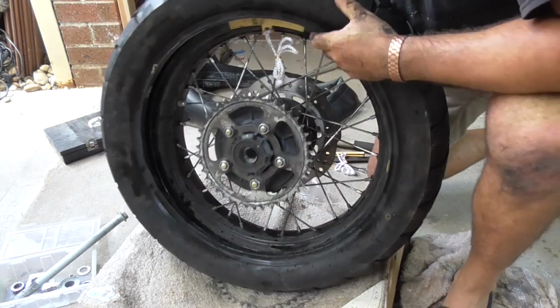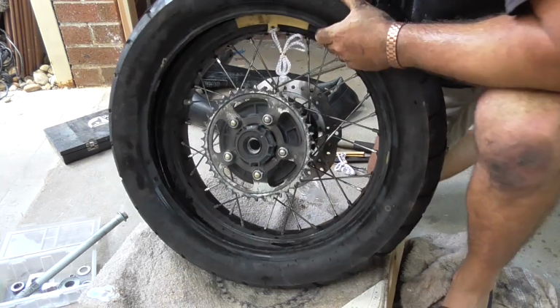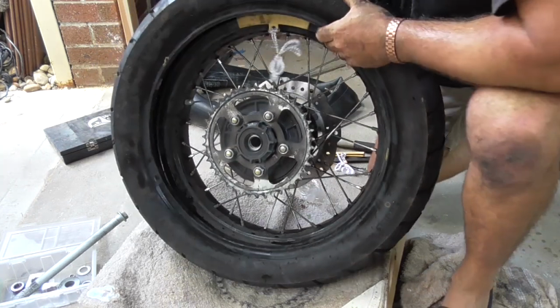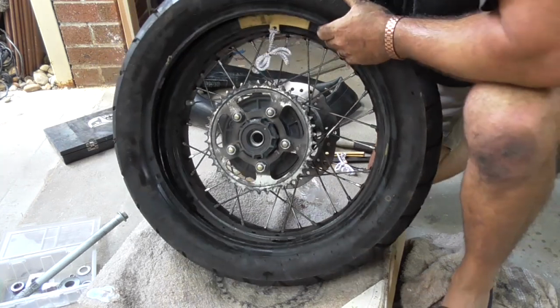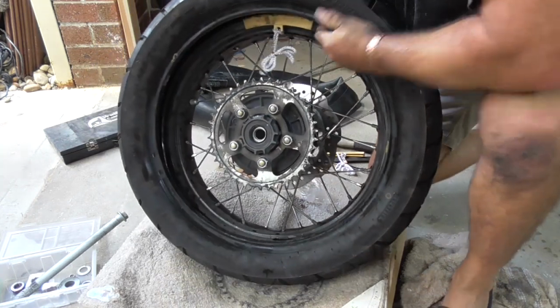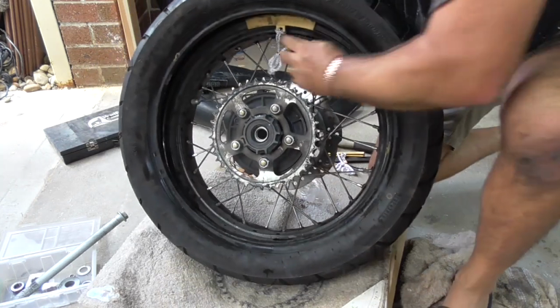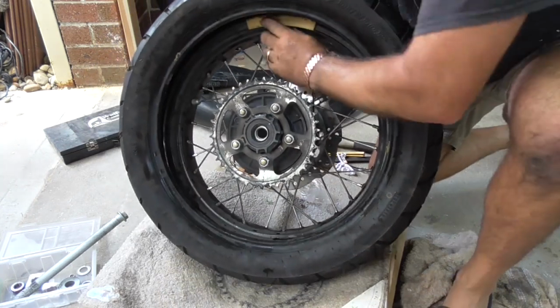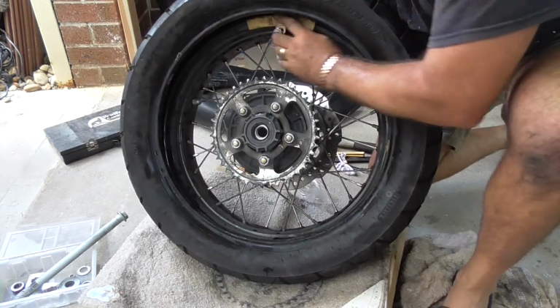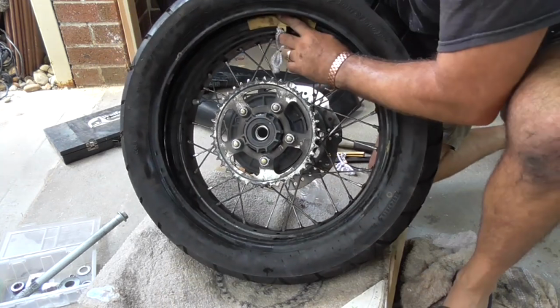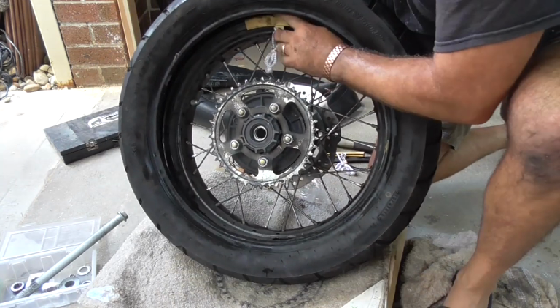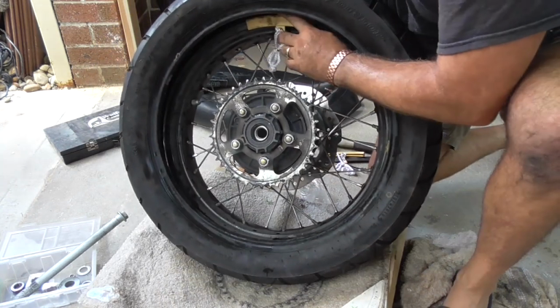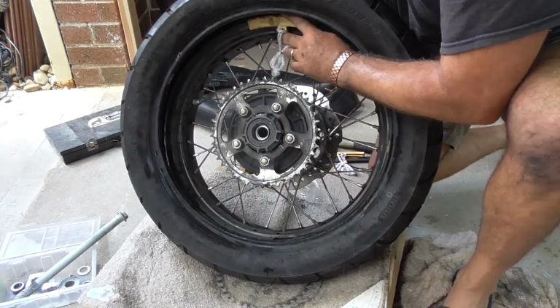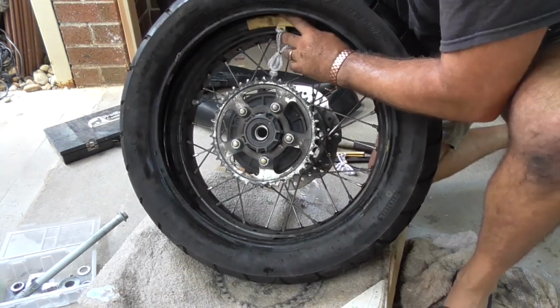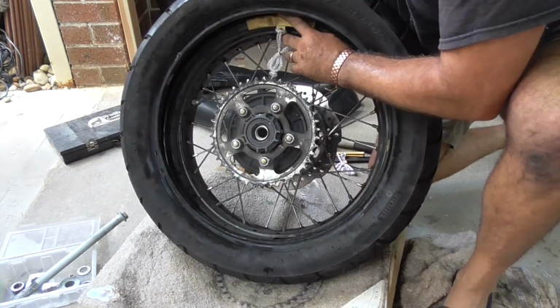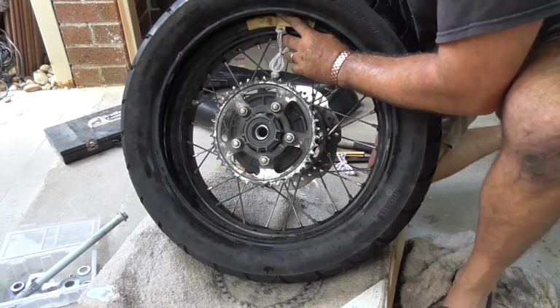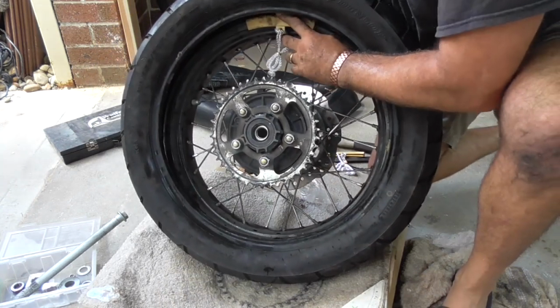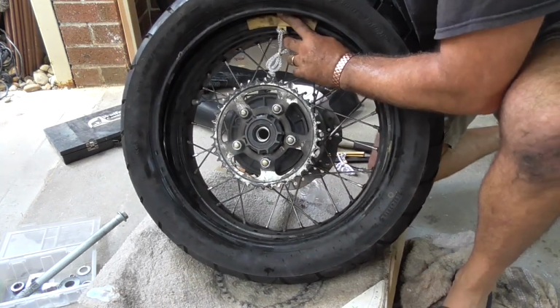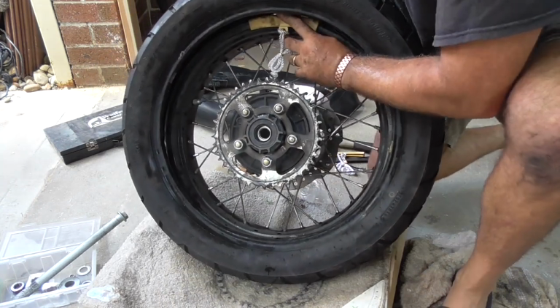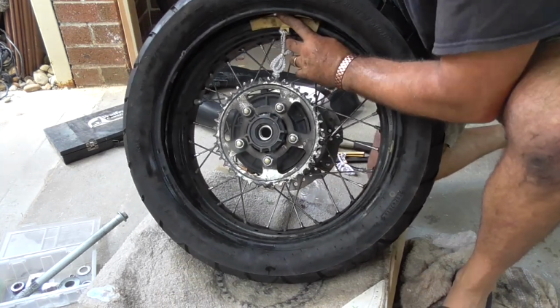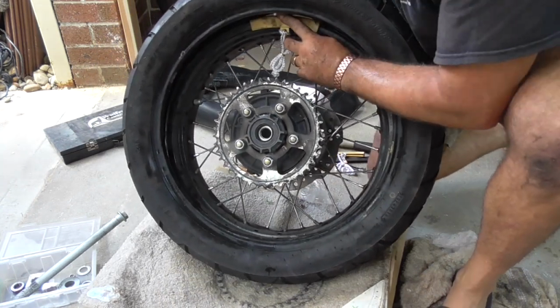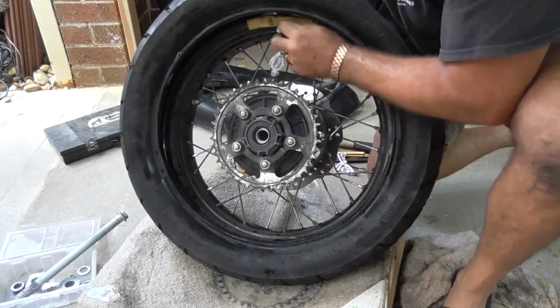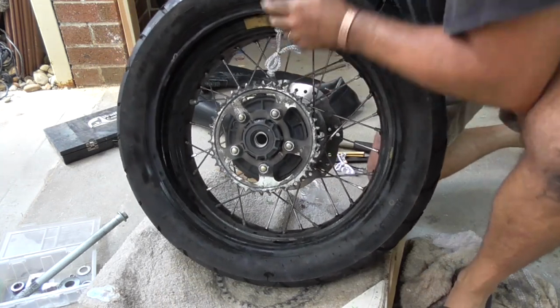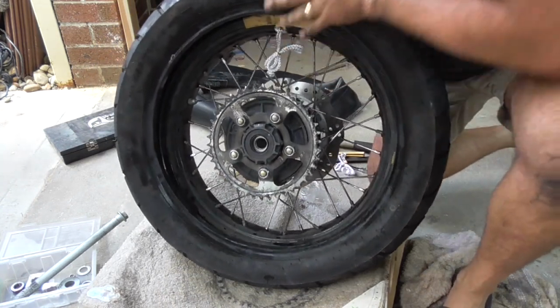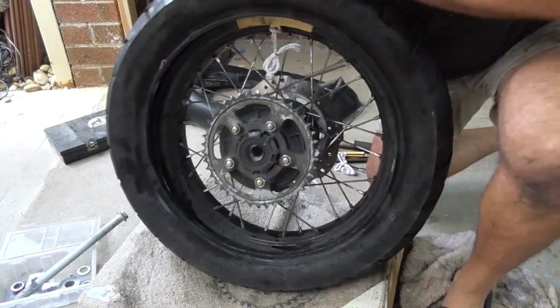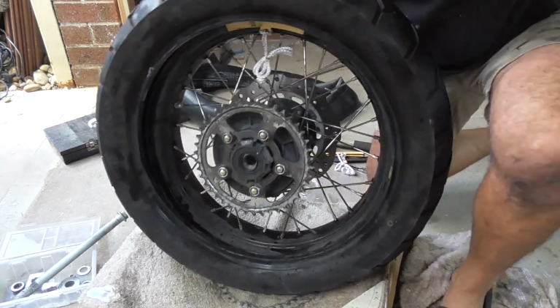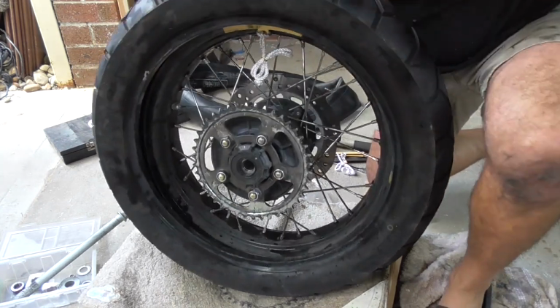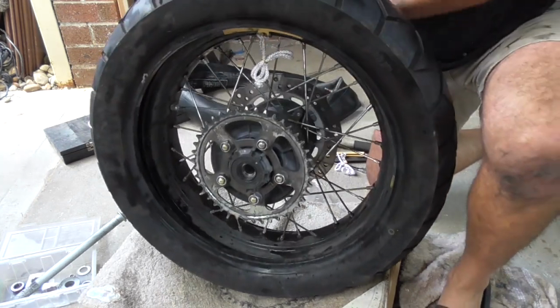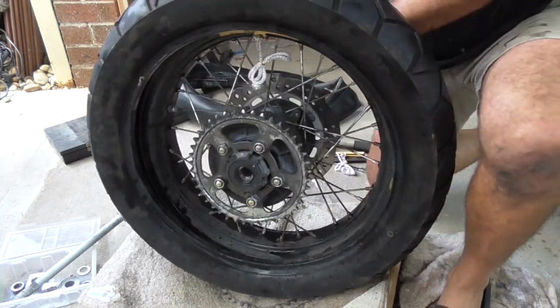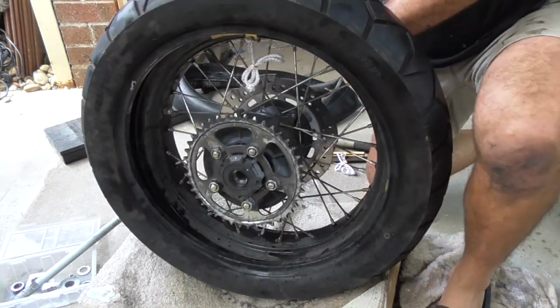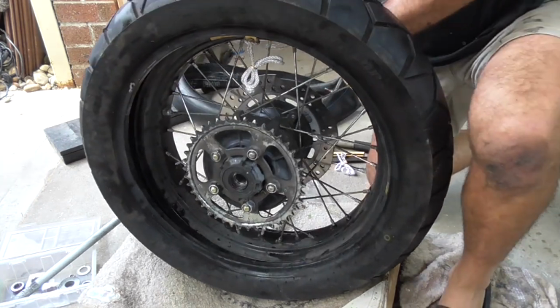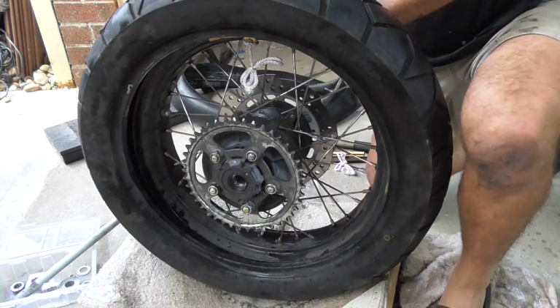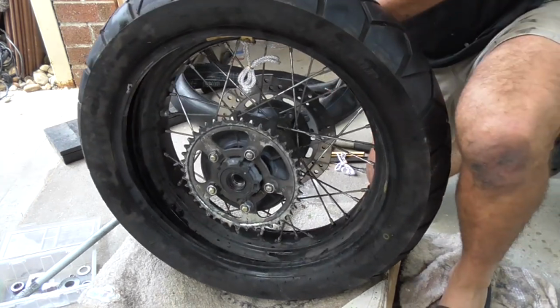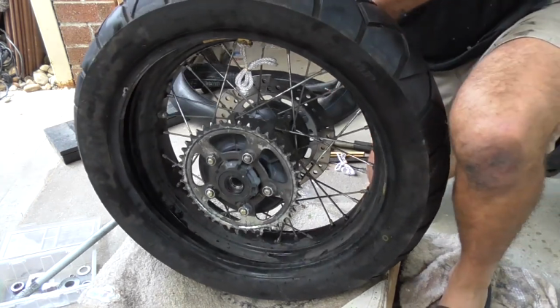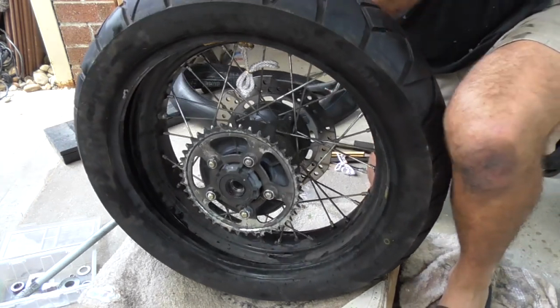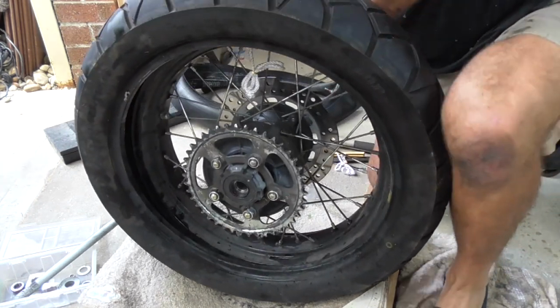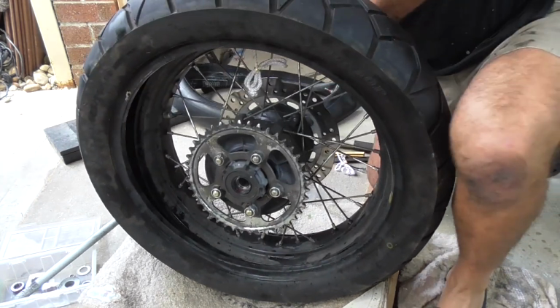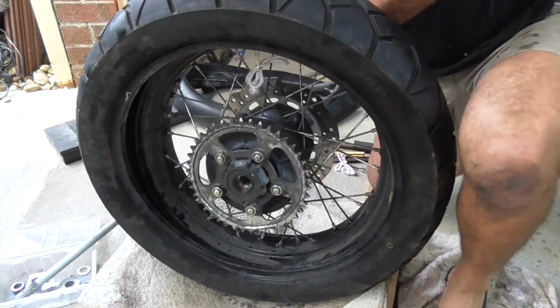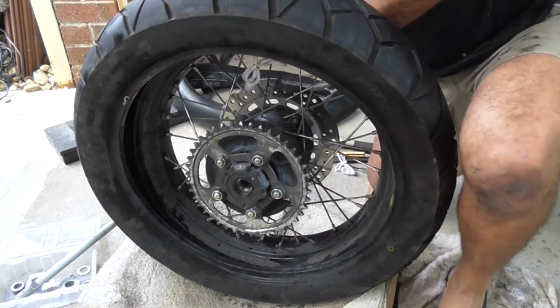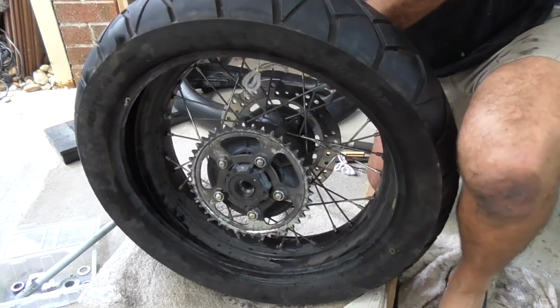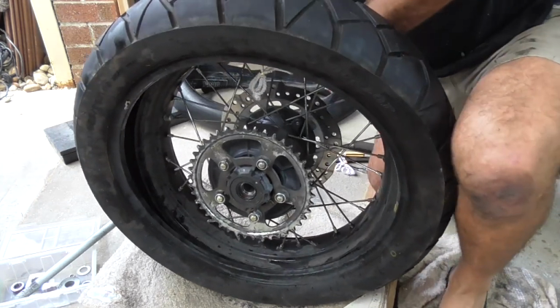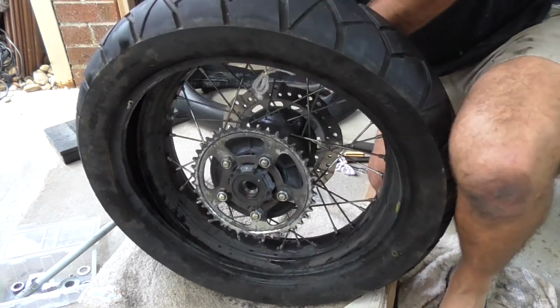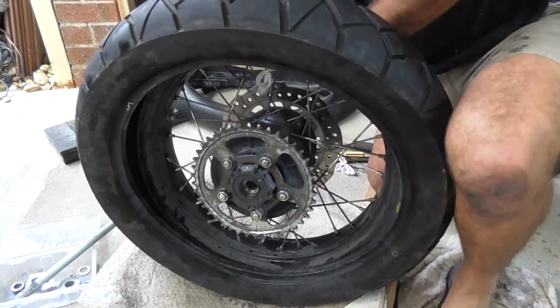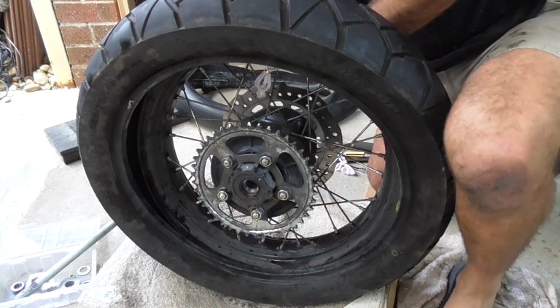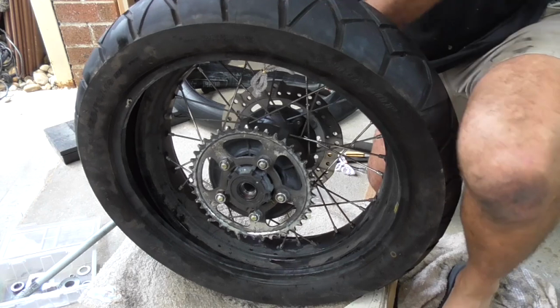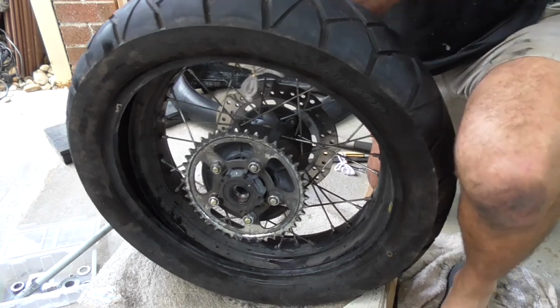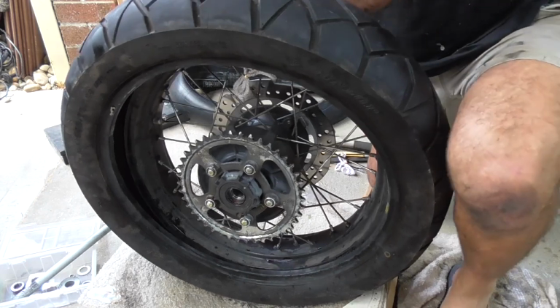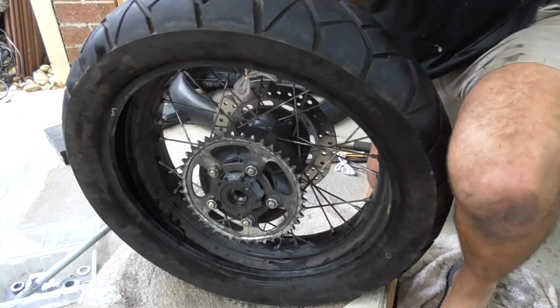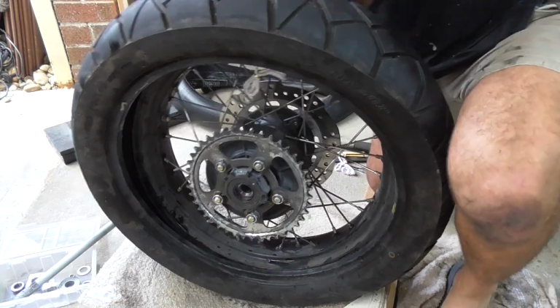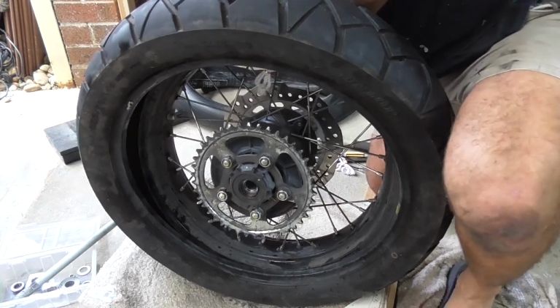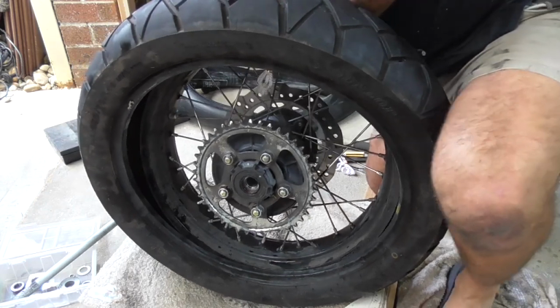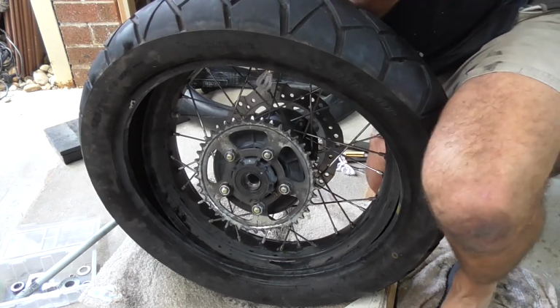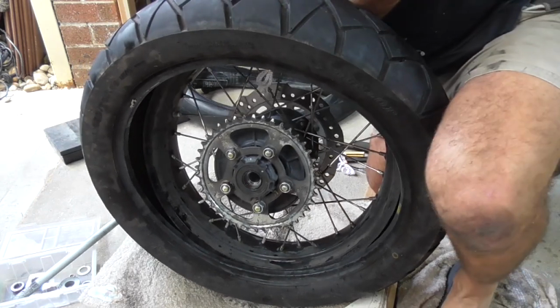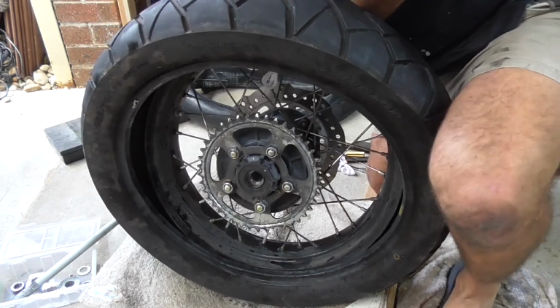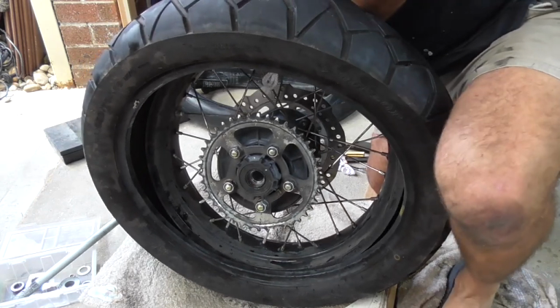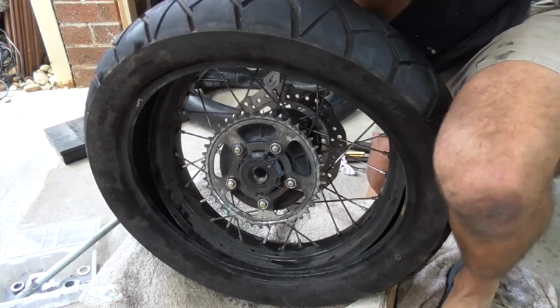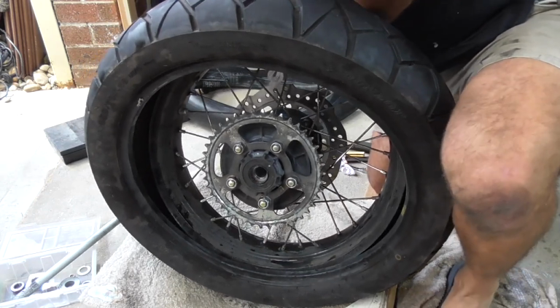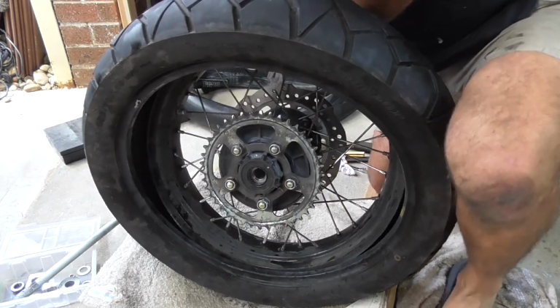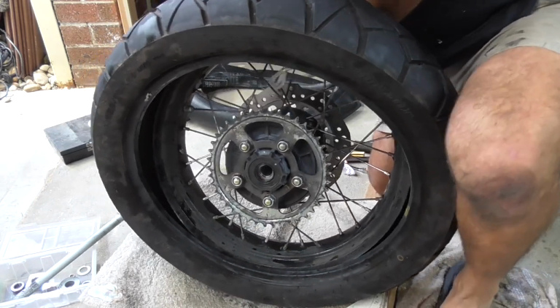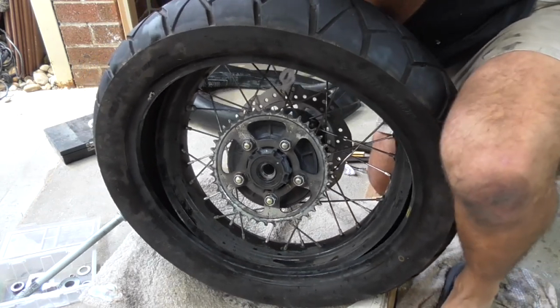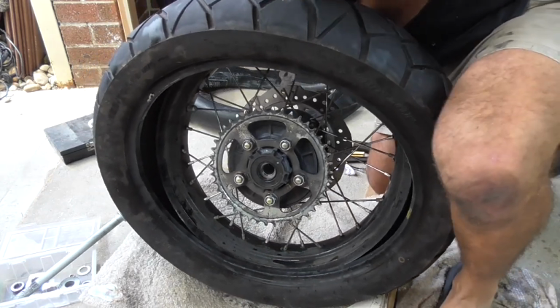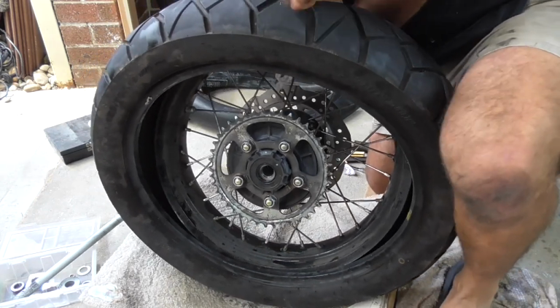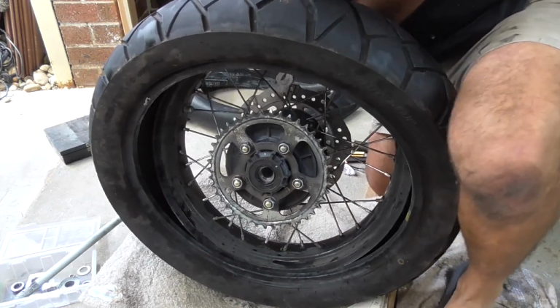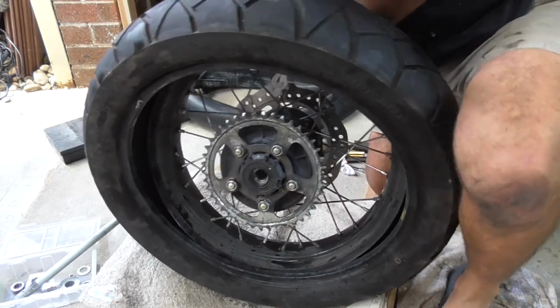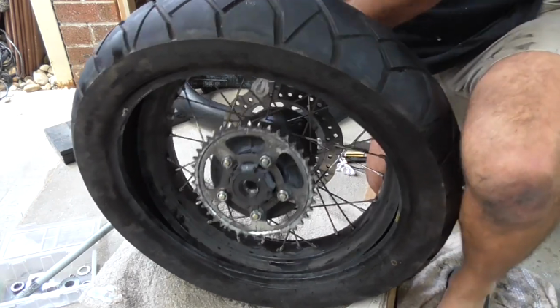Right, put my tire lever through there on that edge protector and I'm going to lever the tire over.